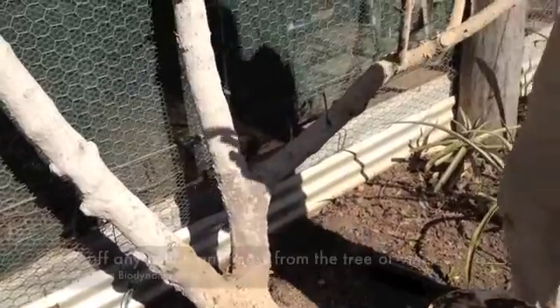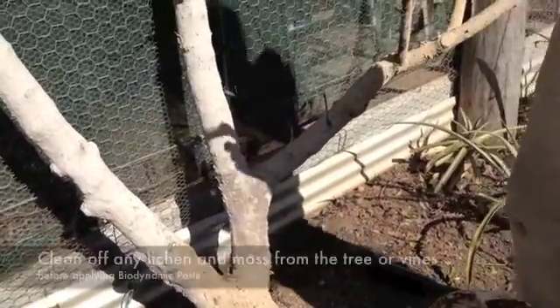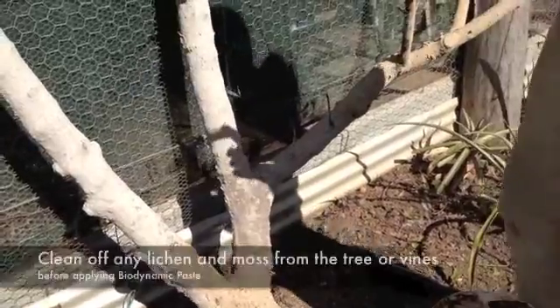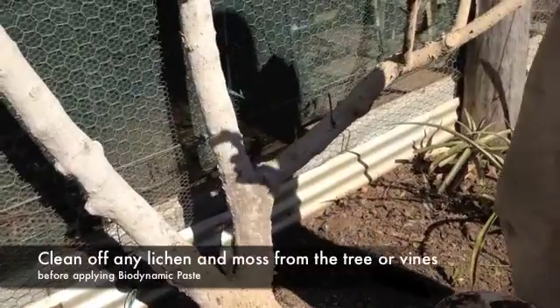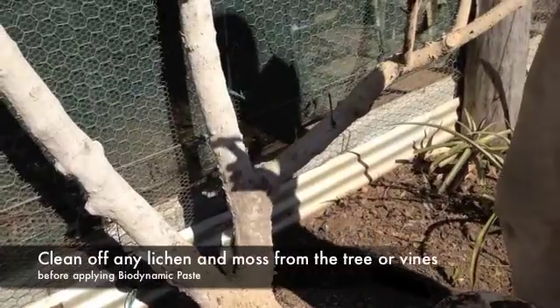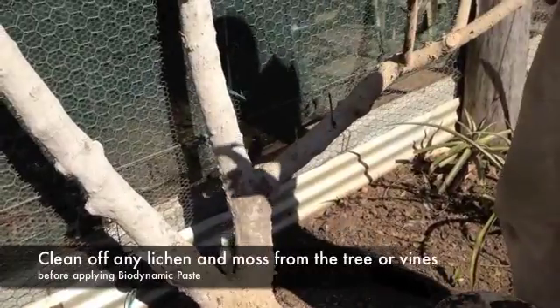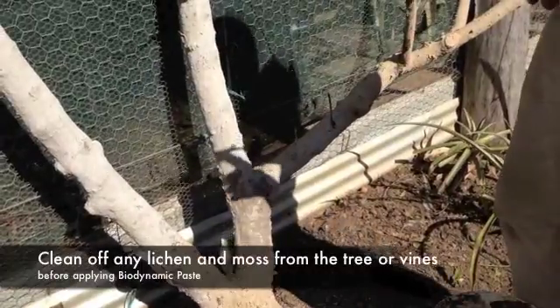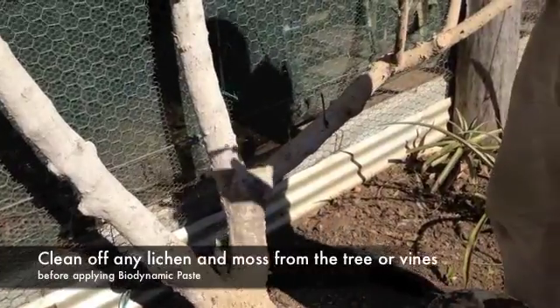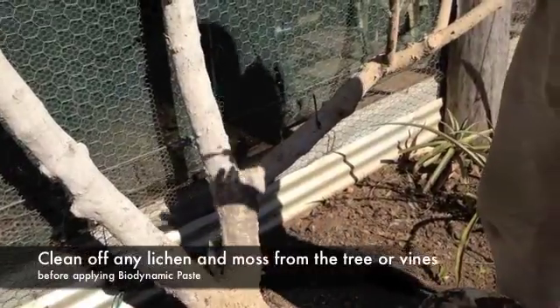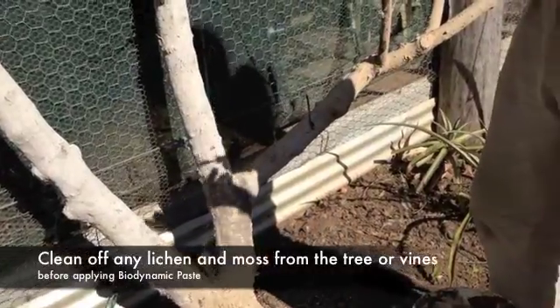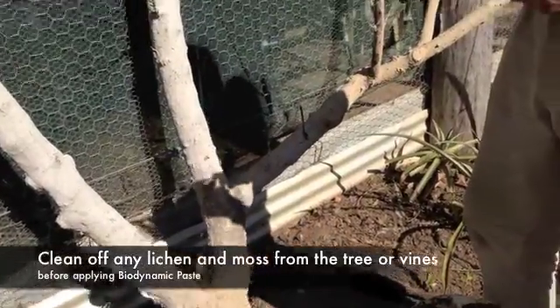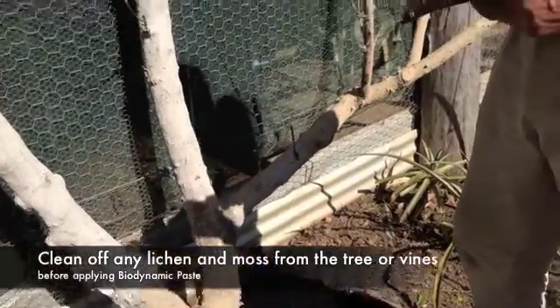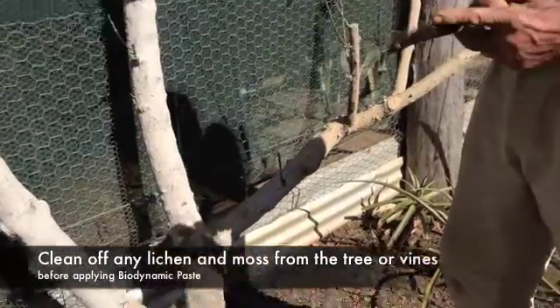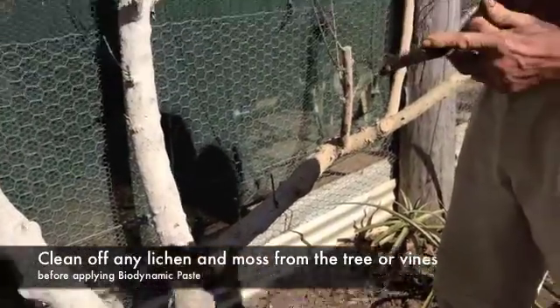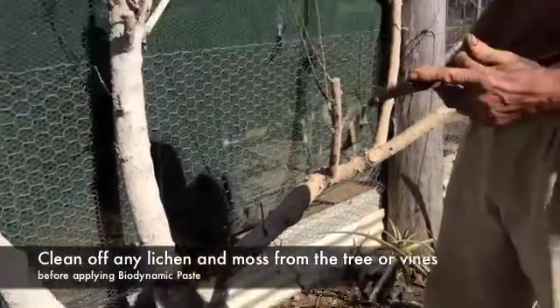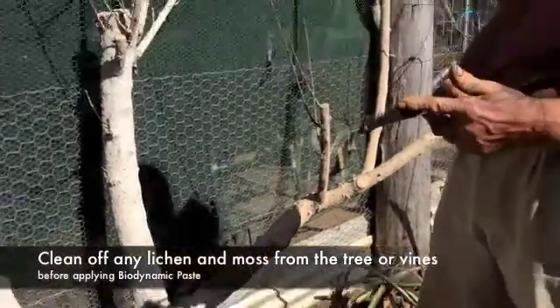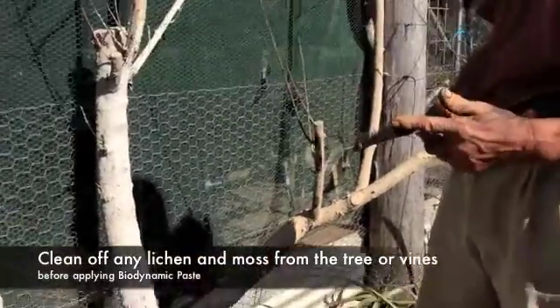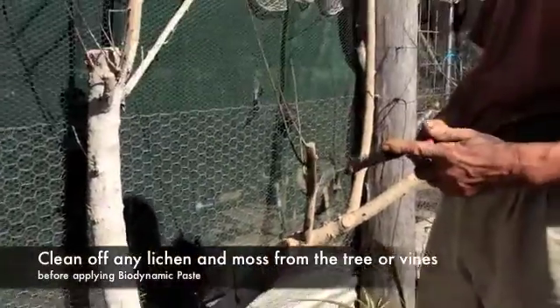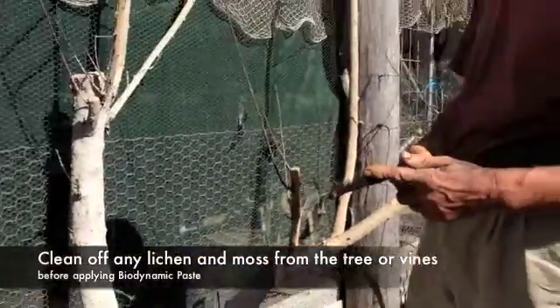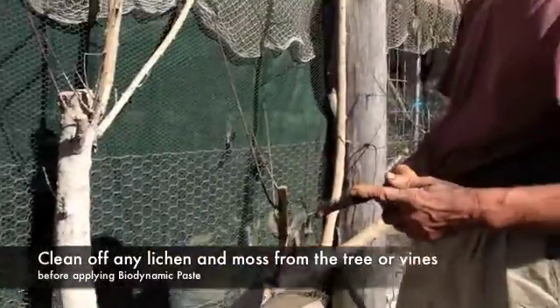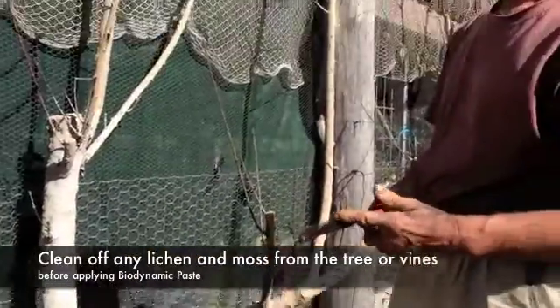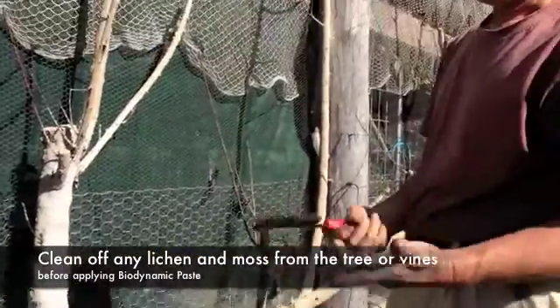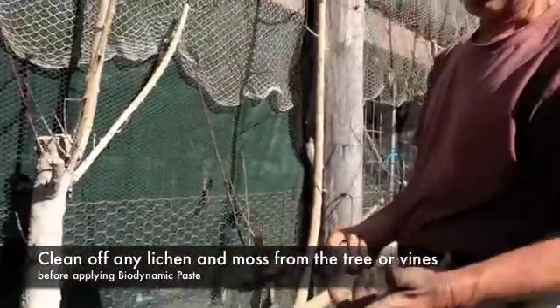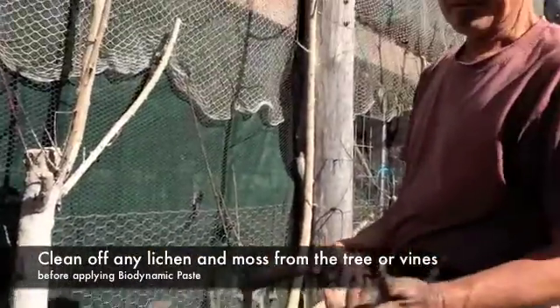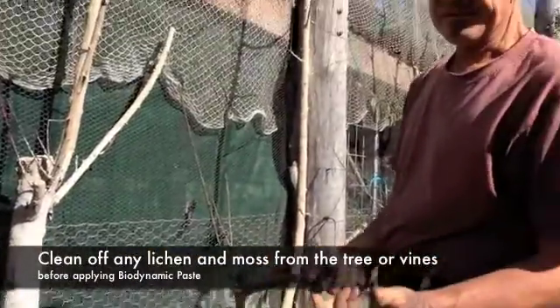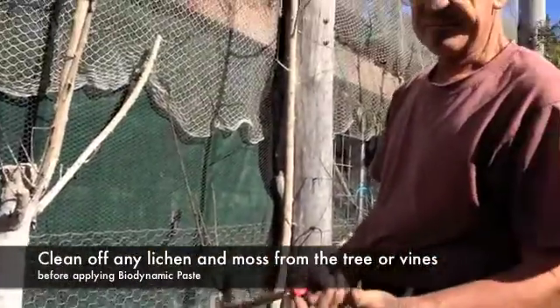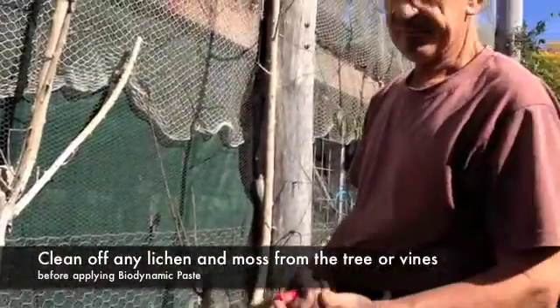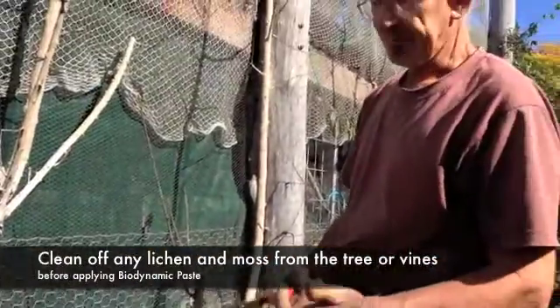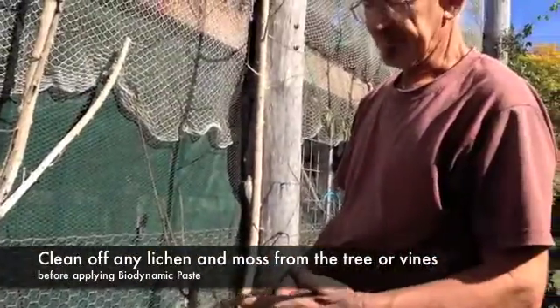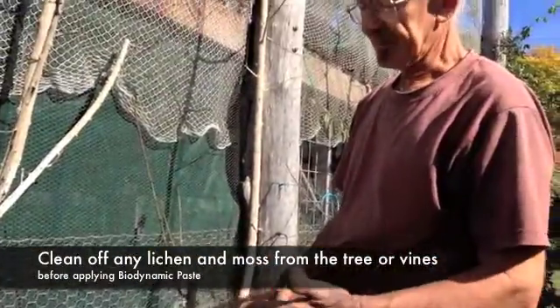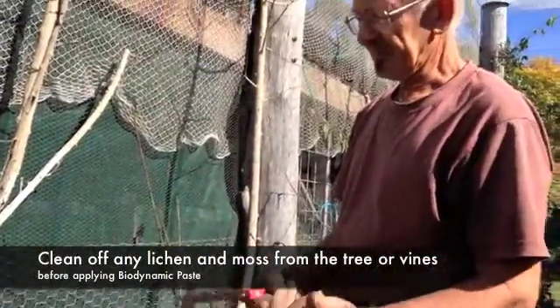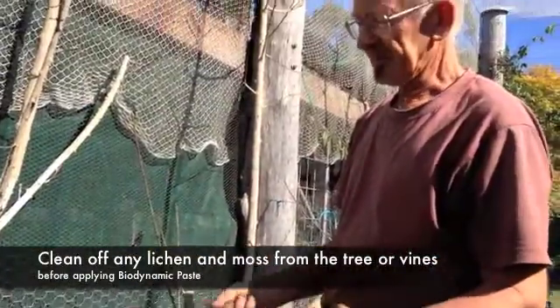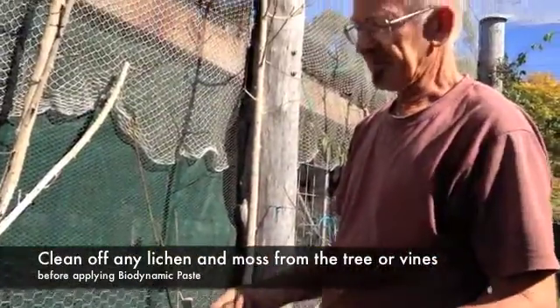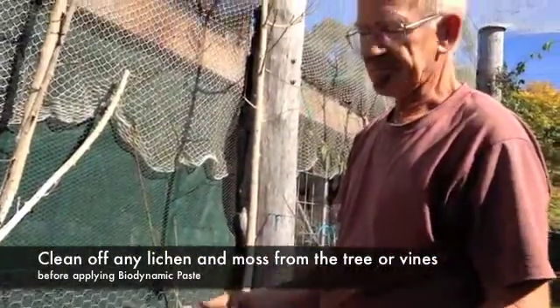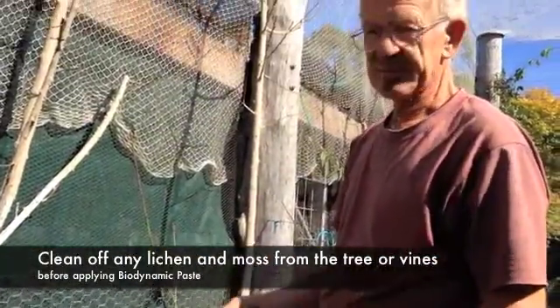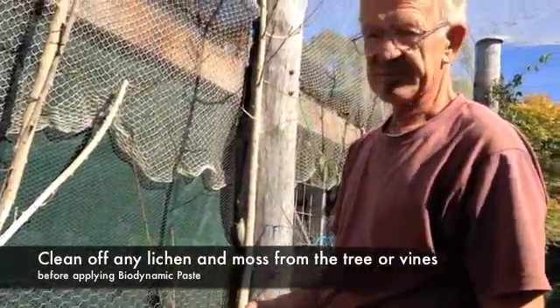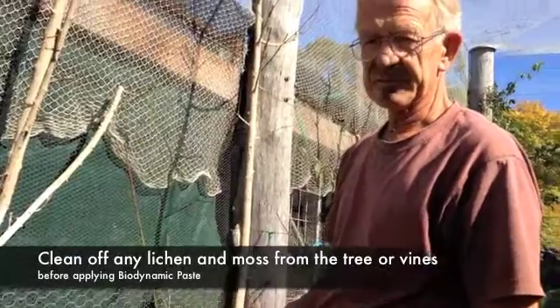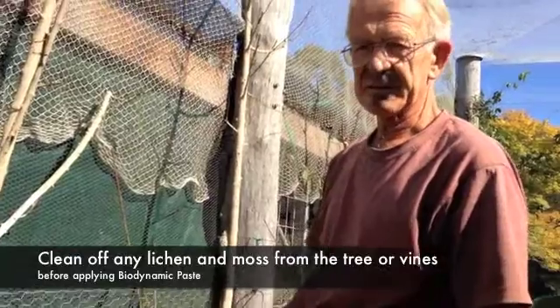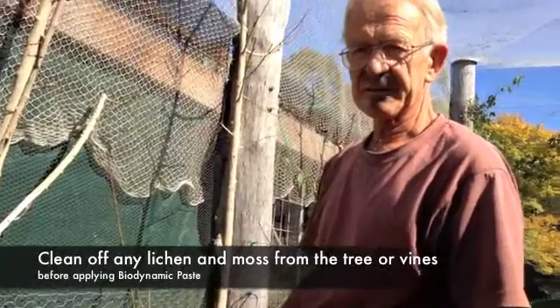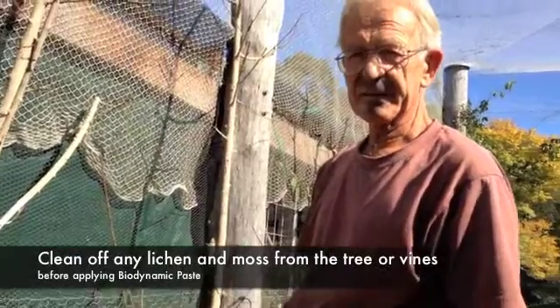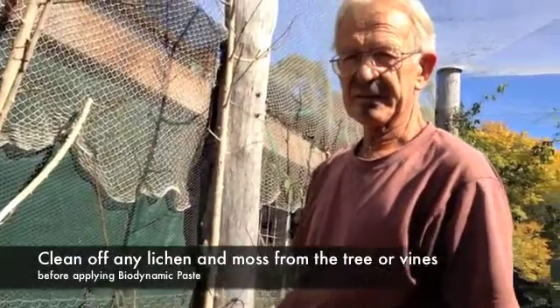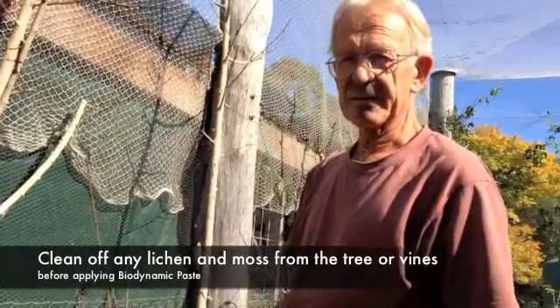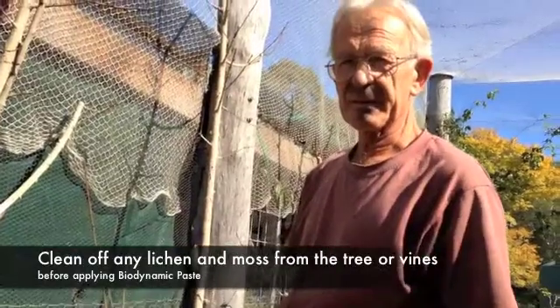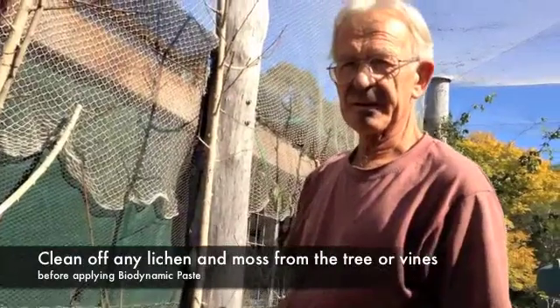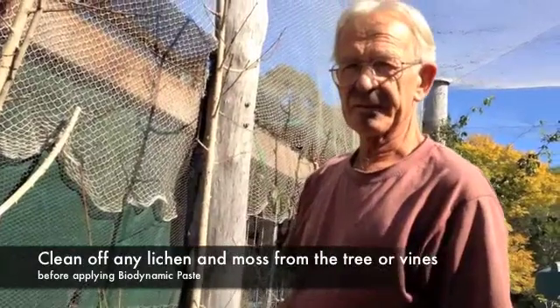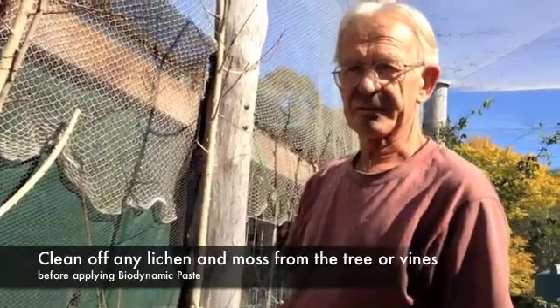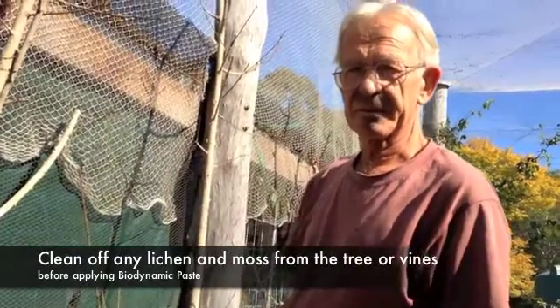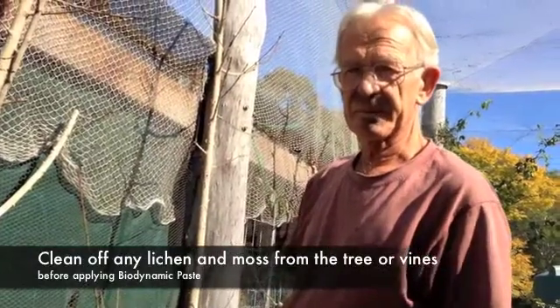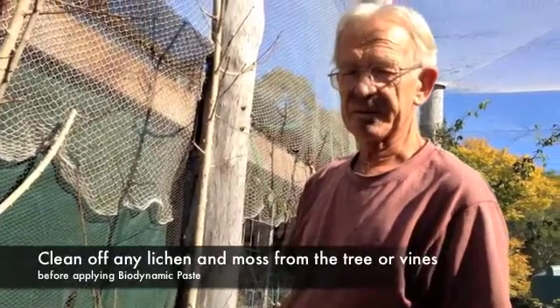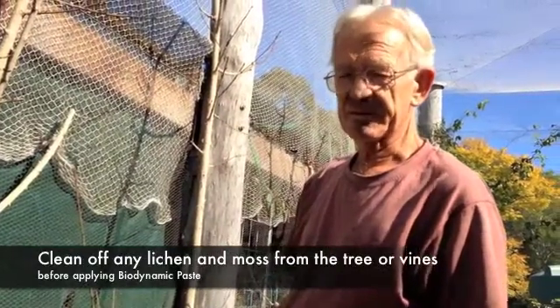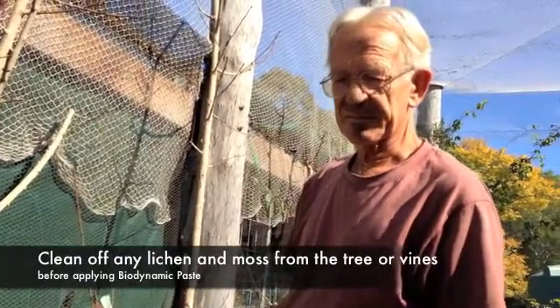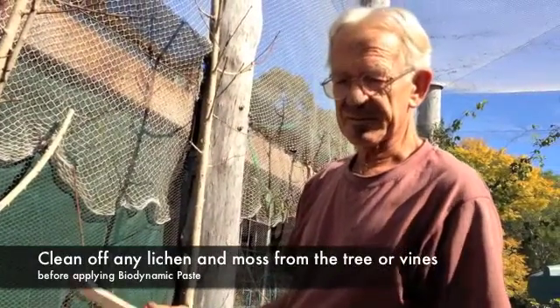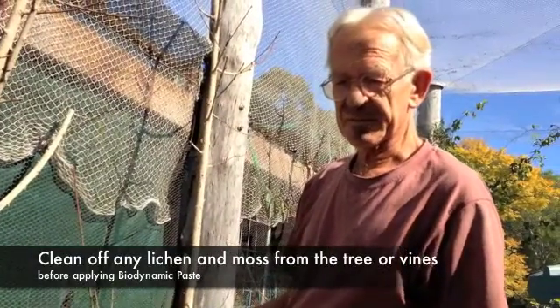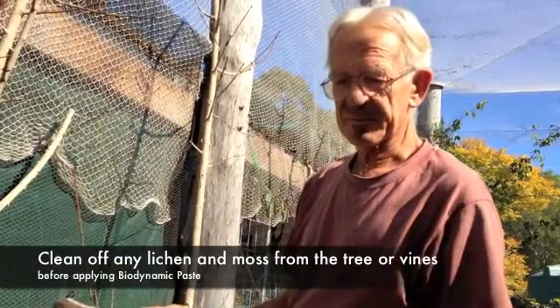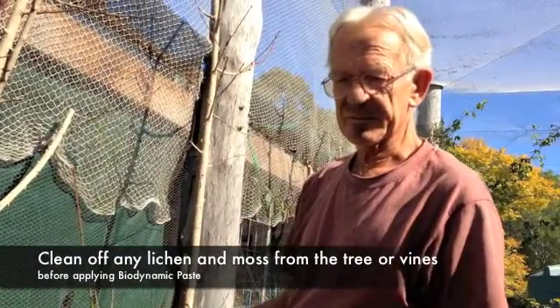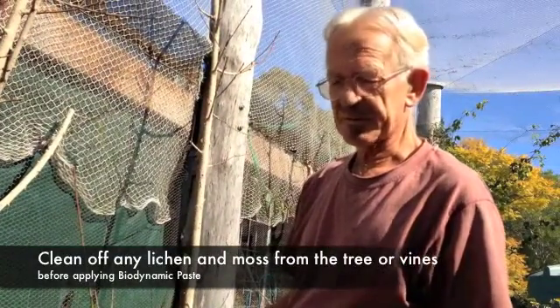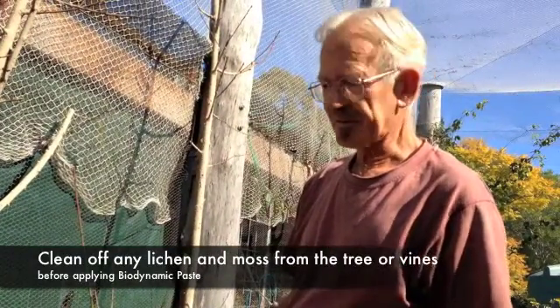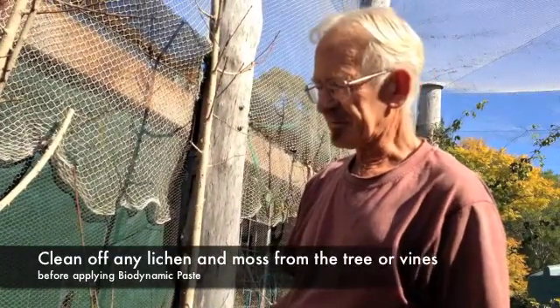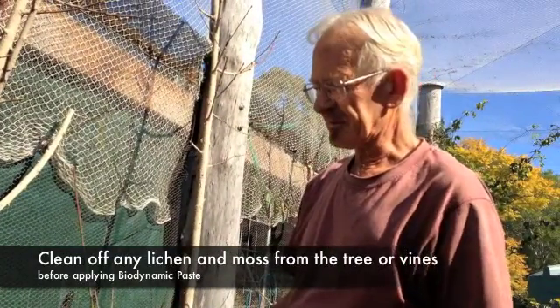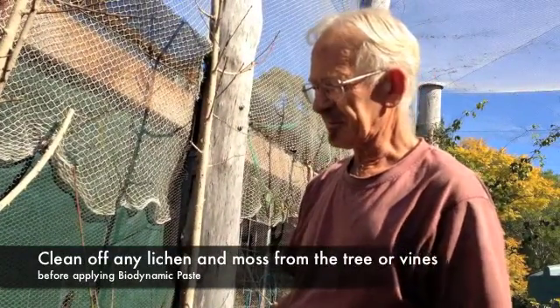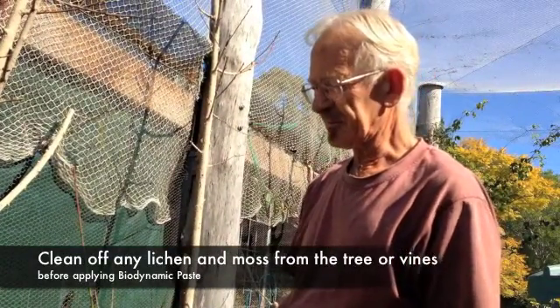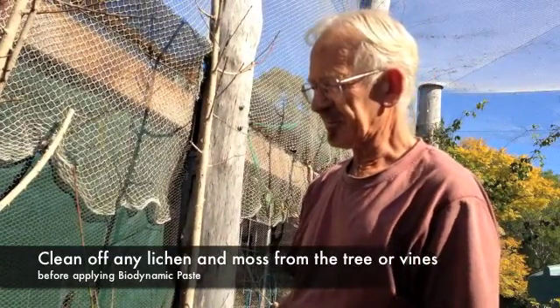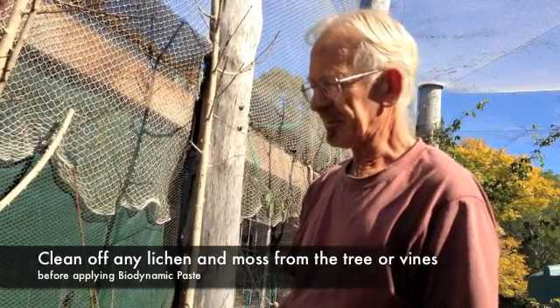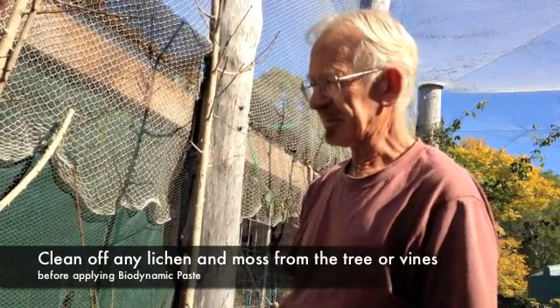Now, if there's moss, or lichen, or something that's going to get in the way of the tree-paste, well this is what you need to do beforehand.